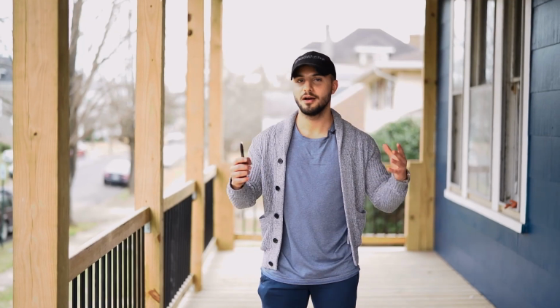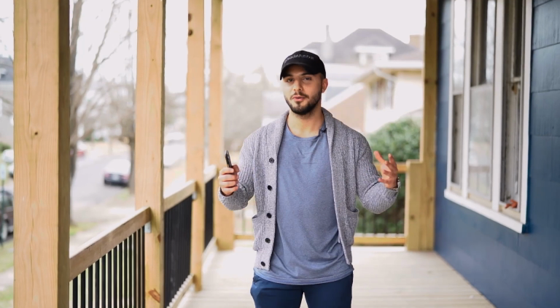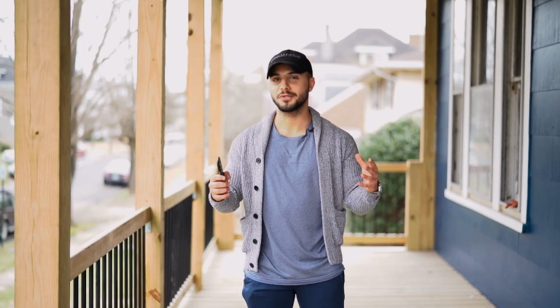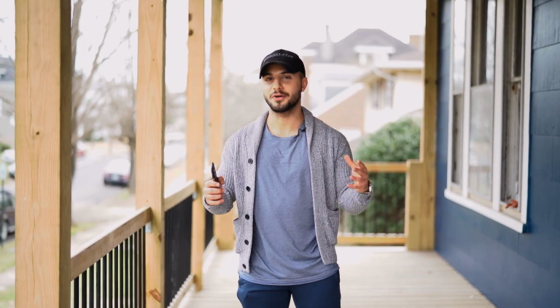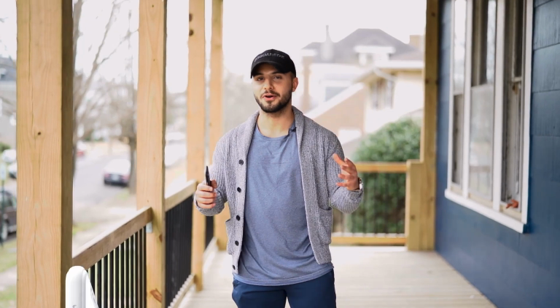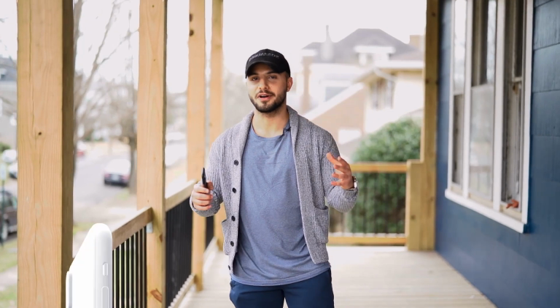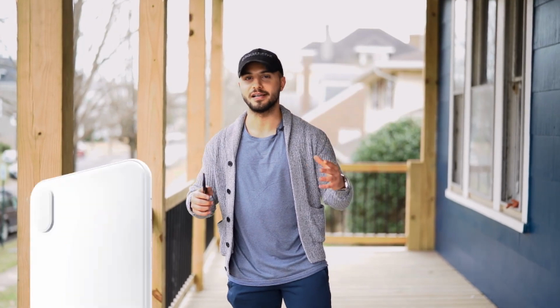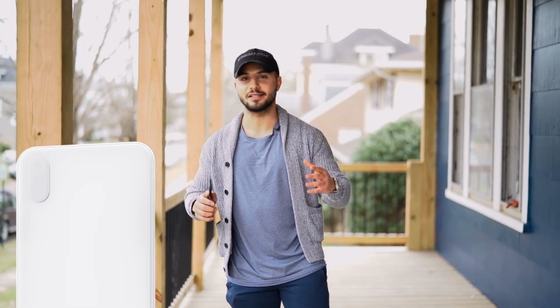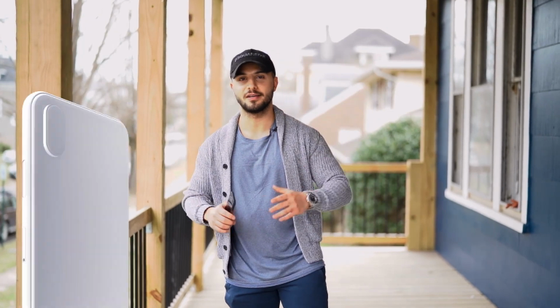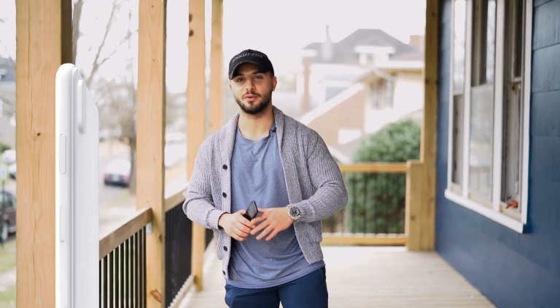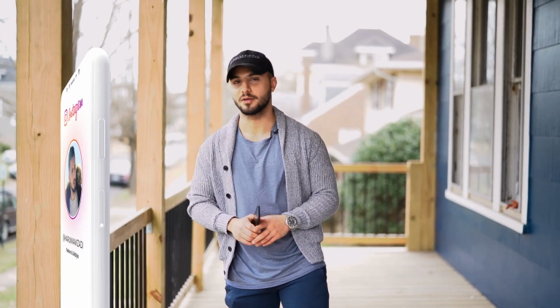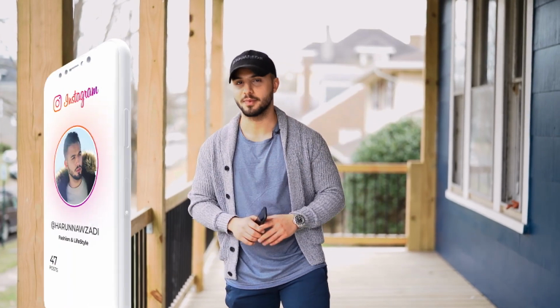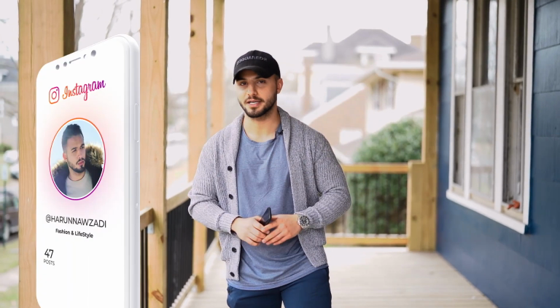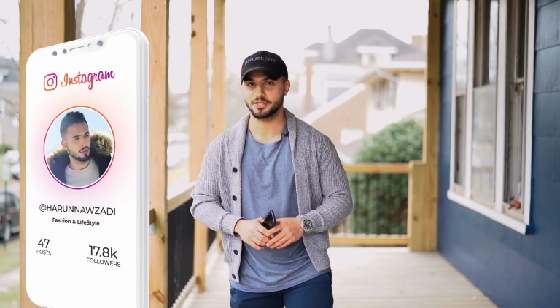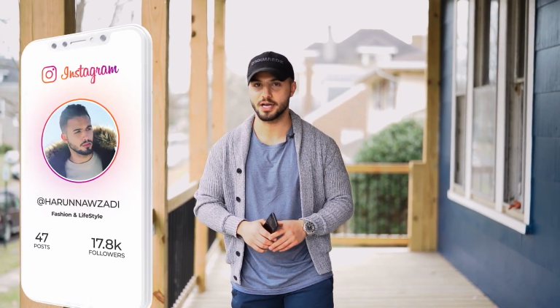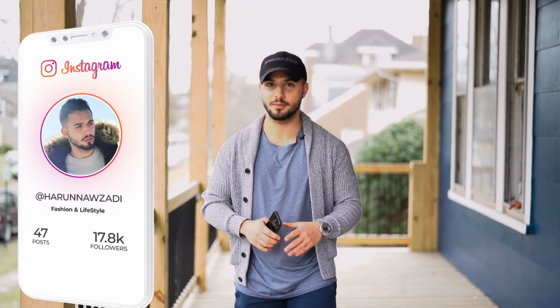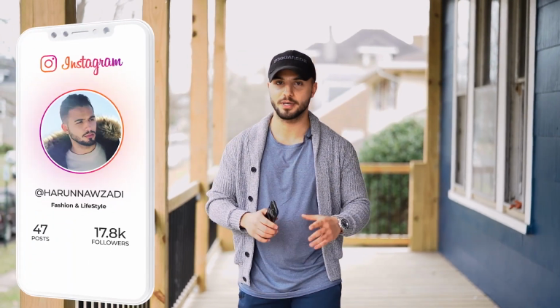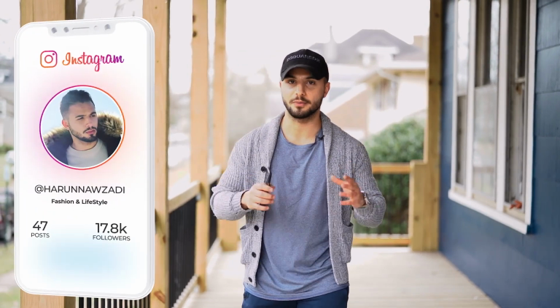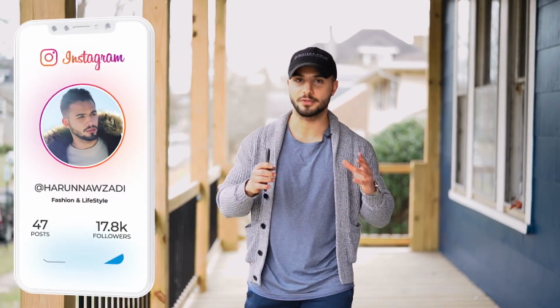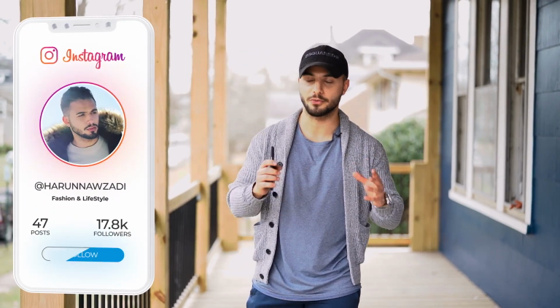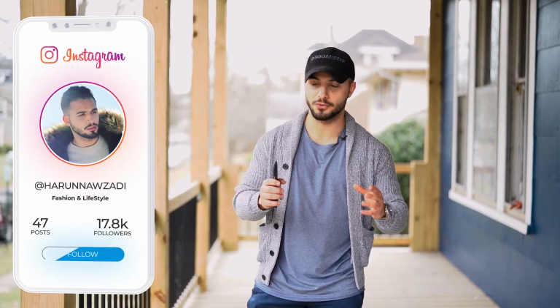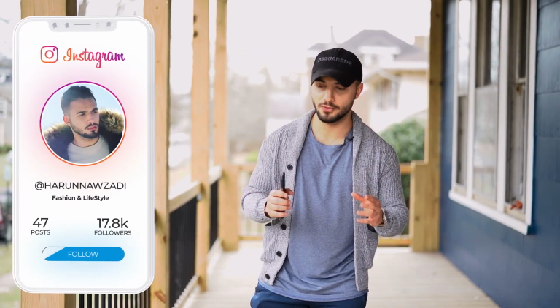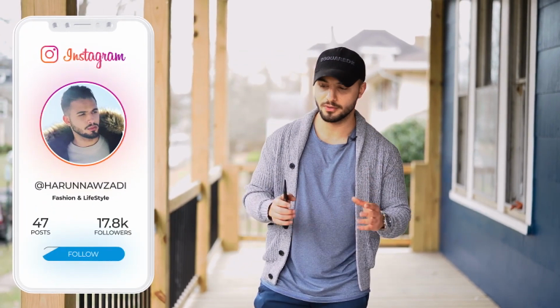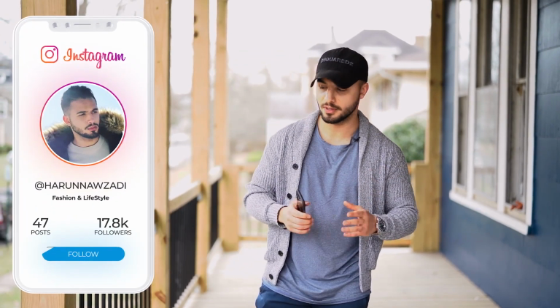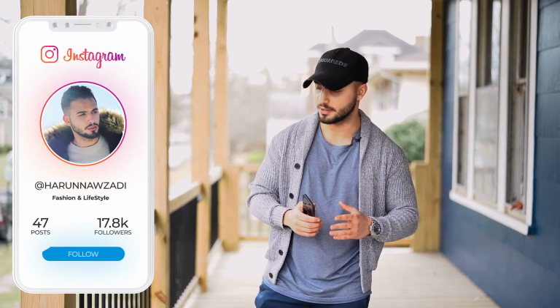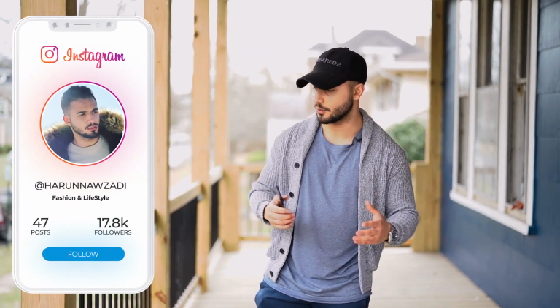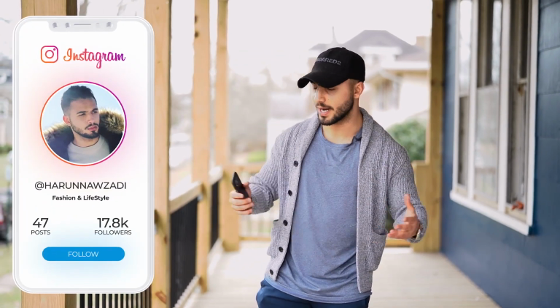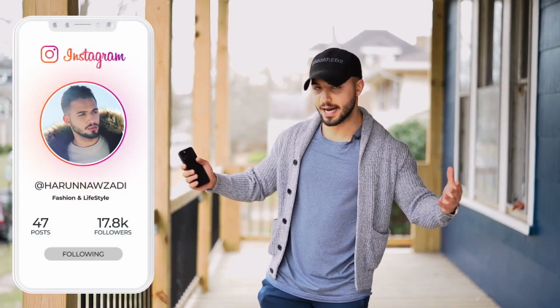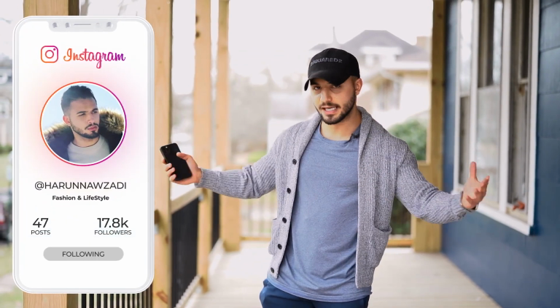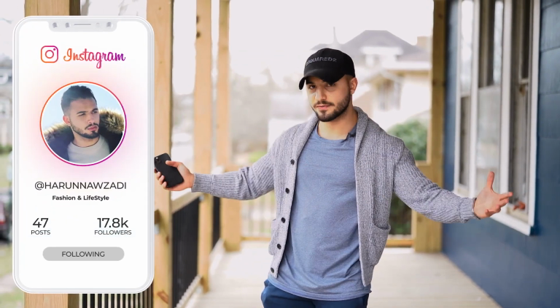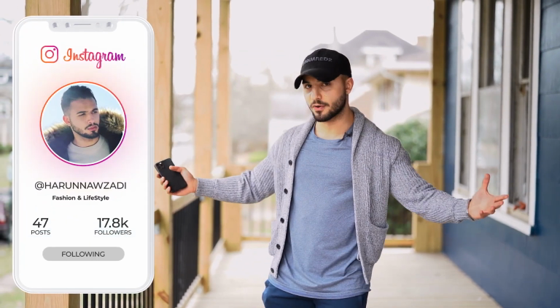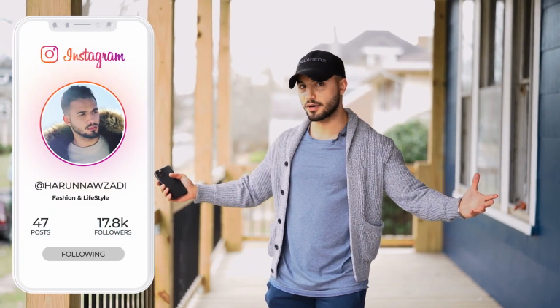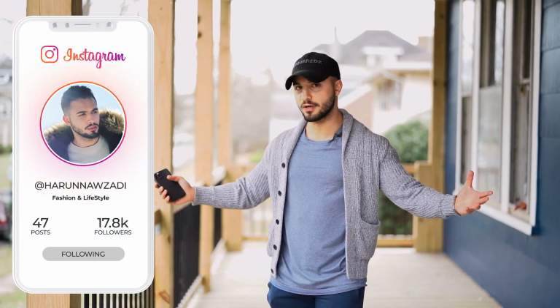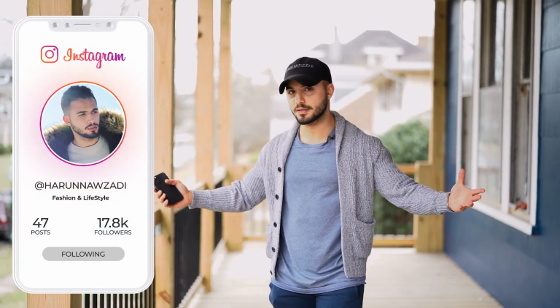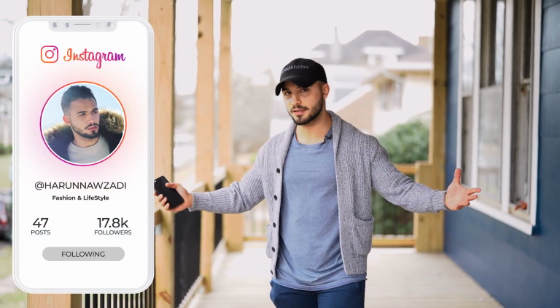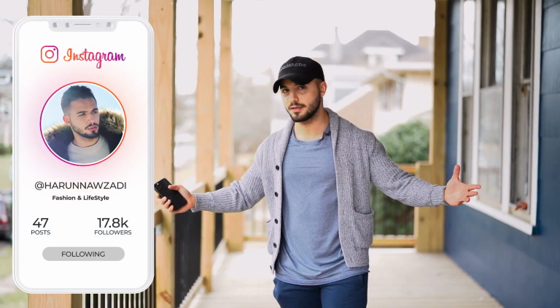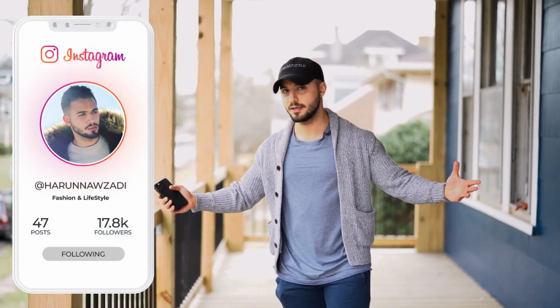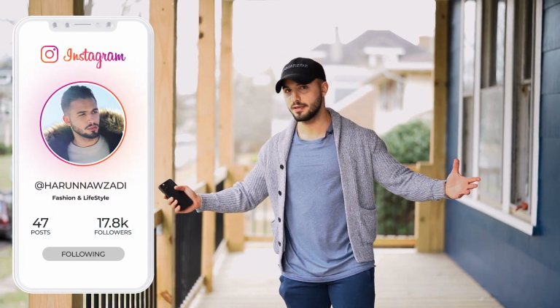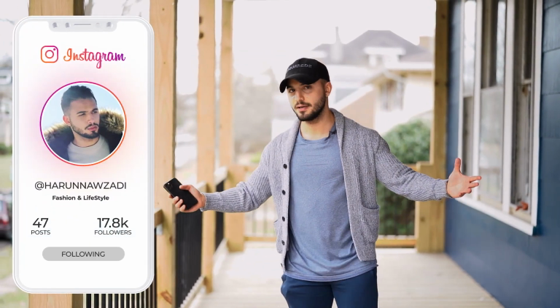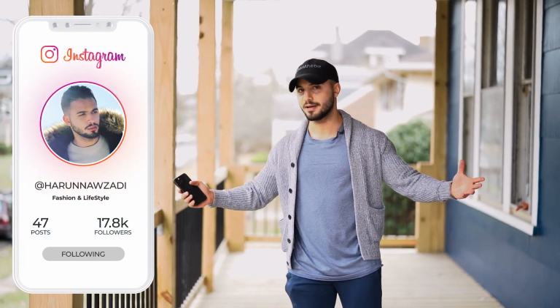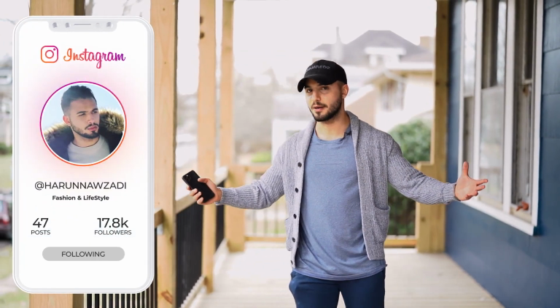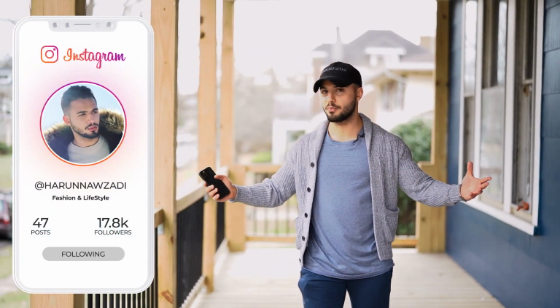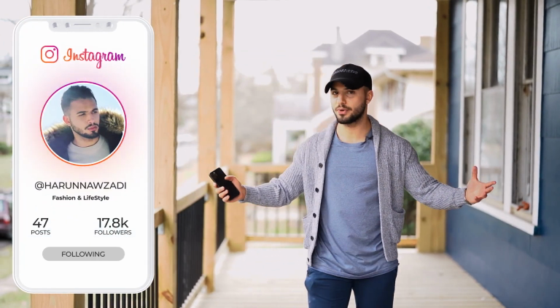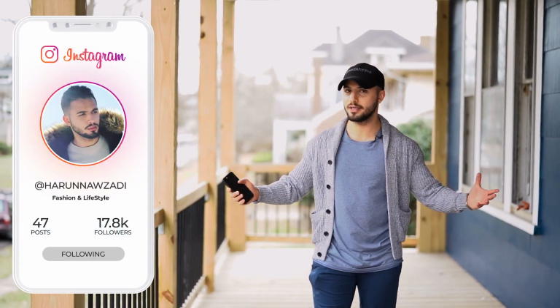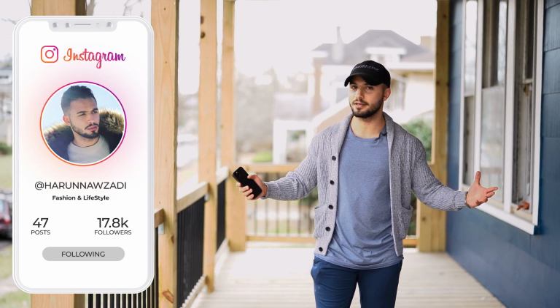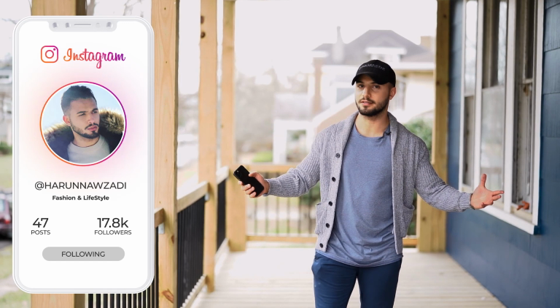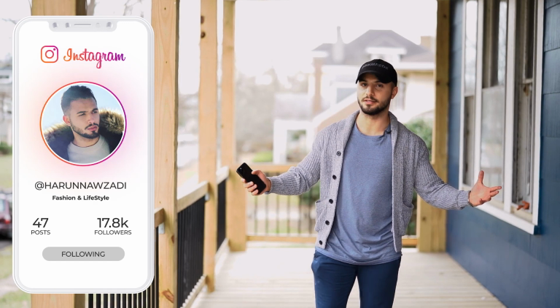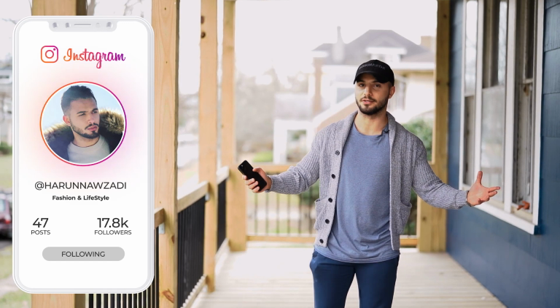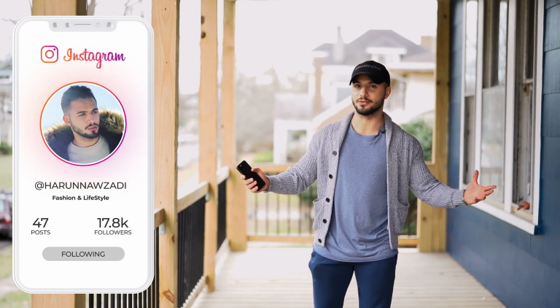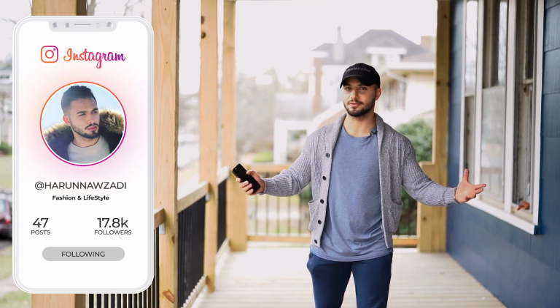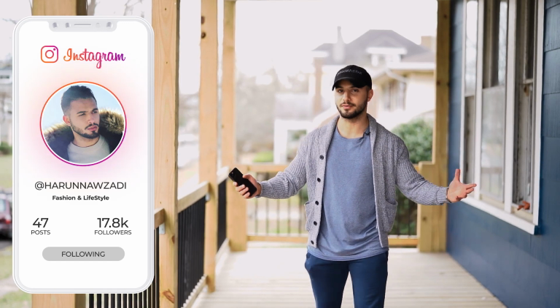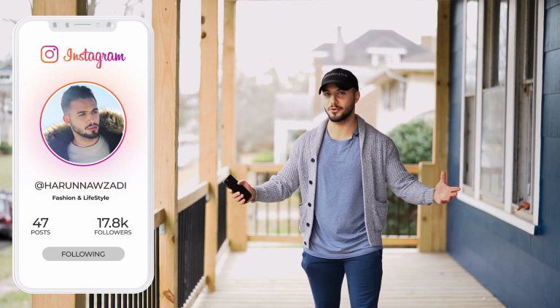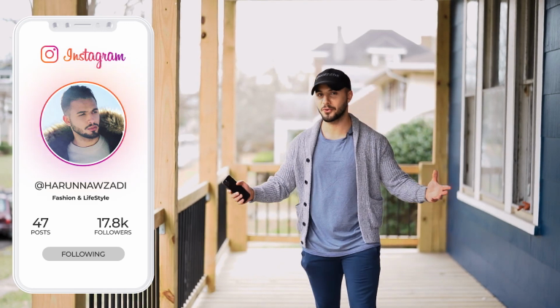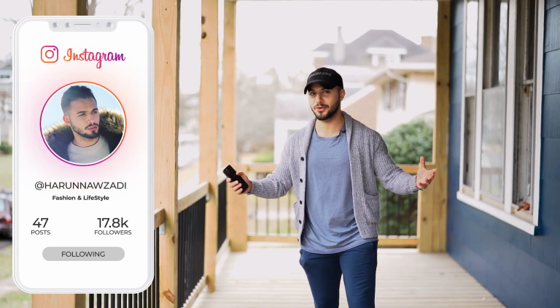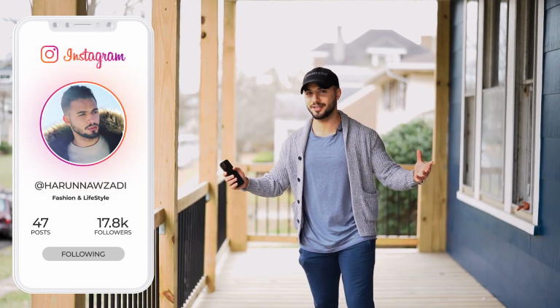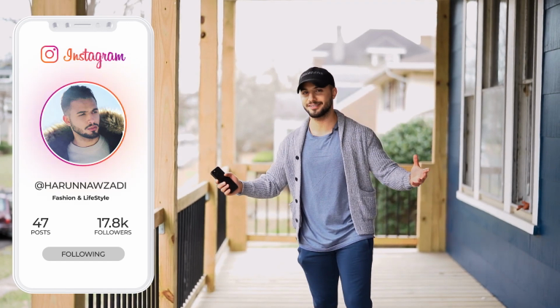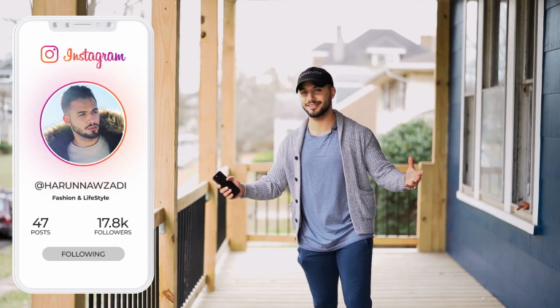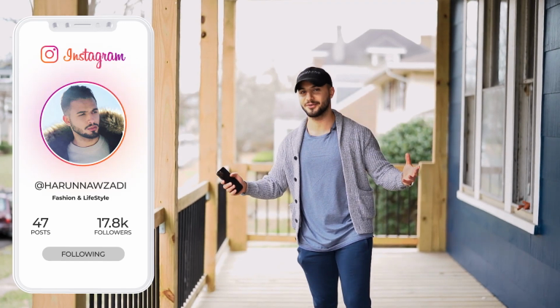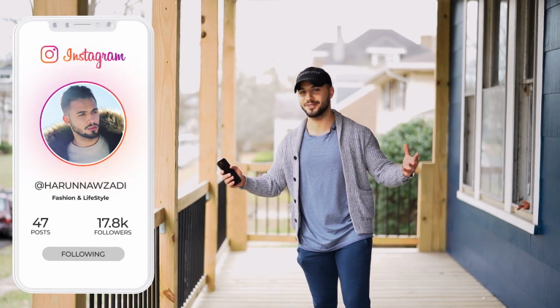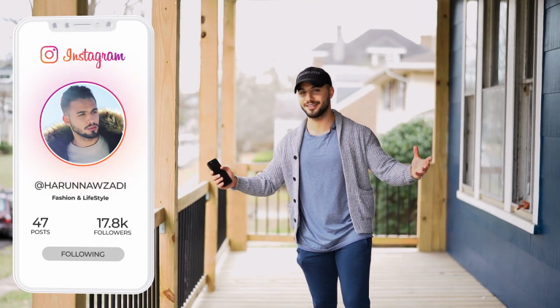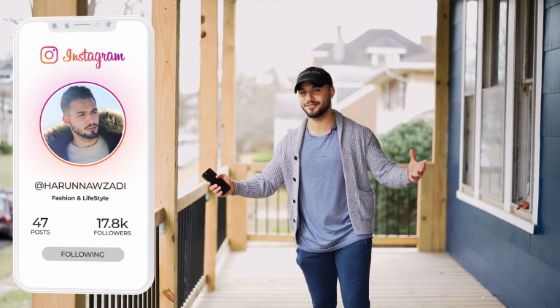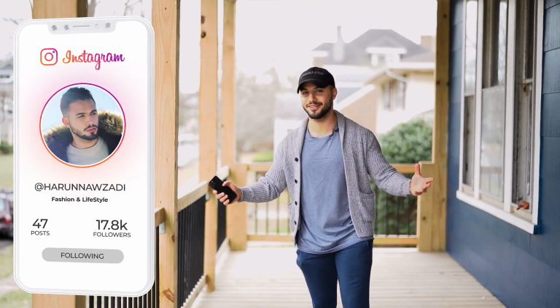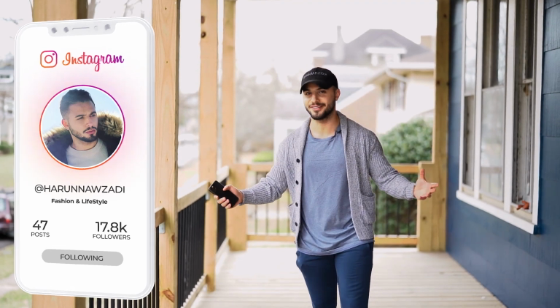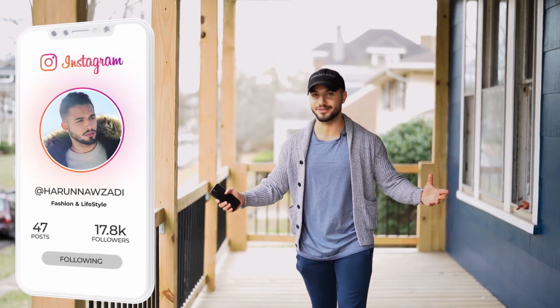What's going on guys? Welcome back to the channel. My name is Haroon. You asked for it and I'm bringing it to you — more real estate related videos.